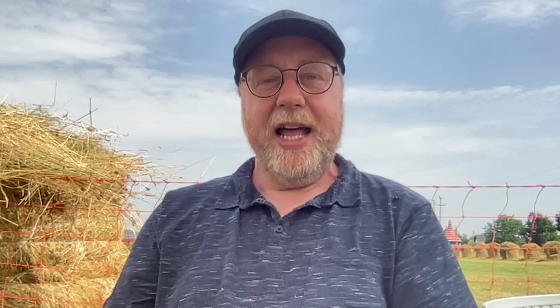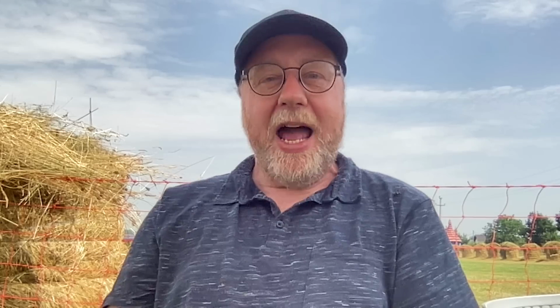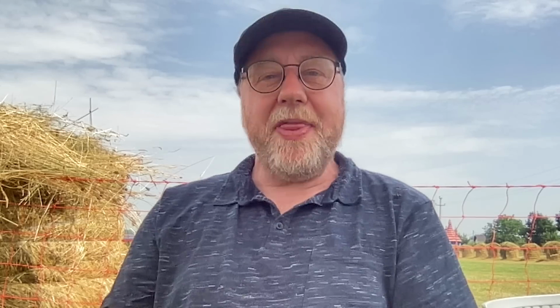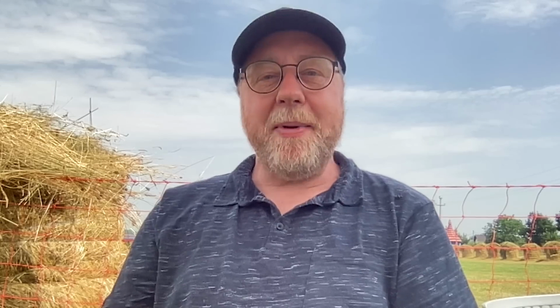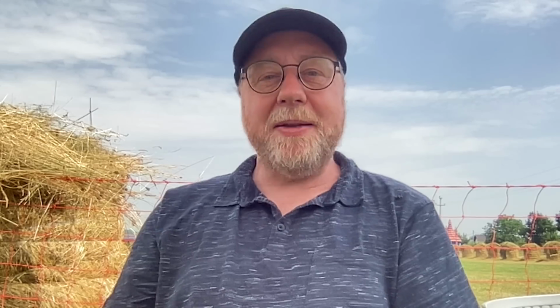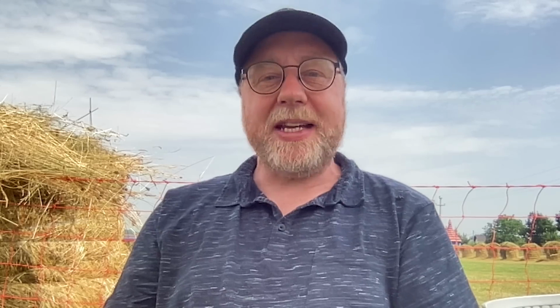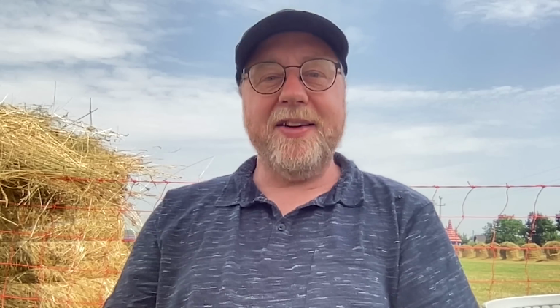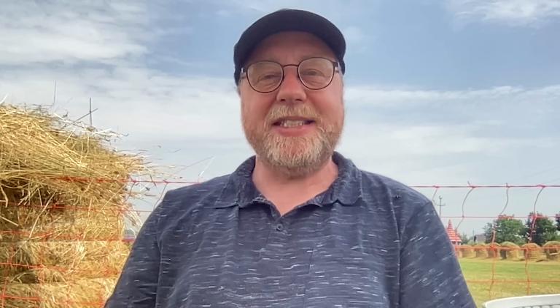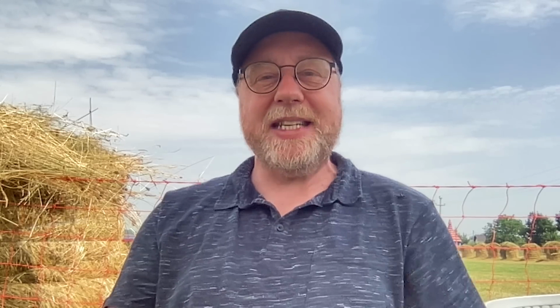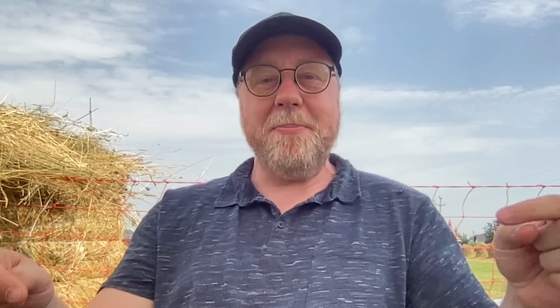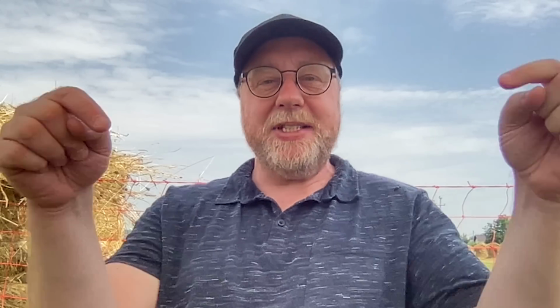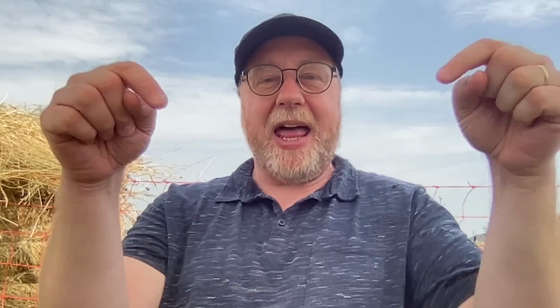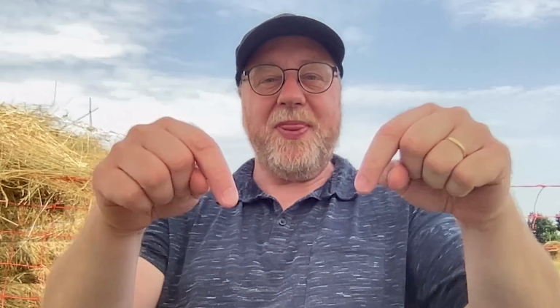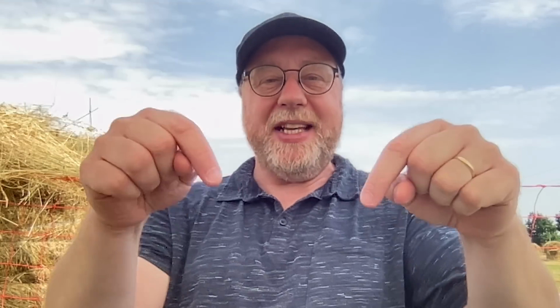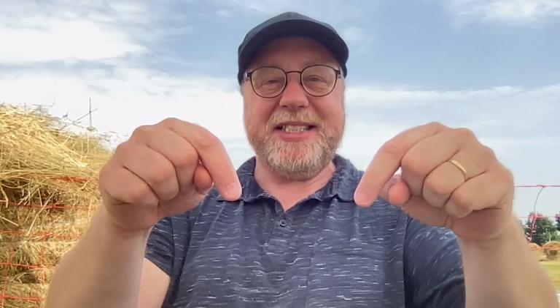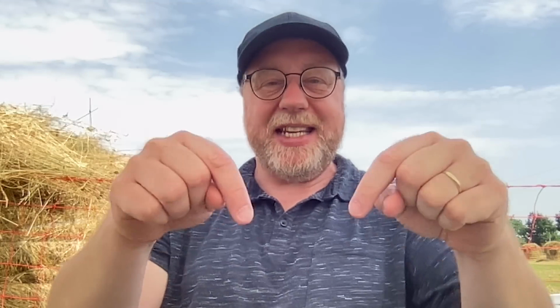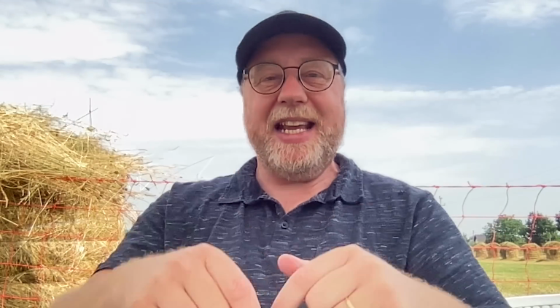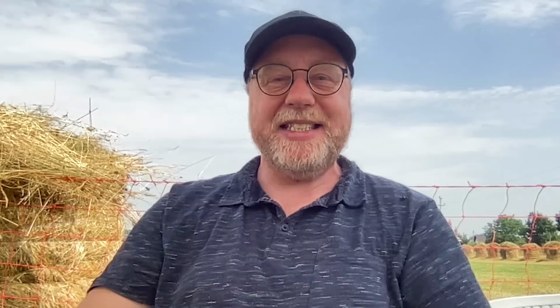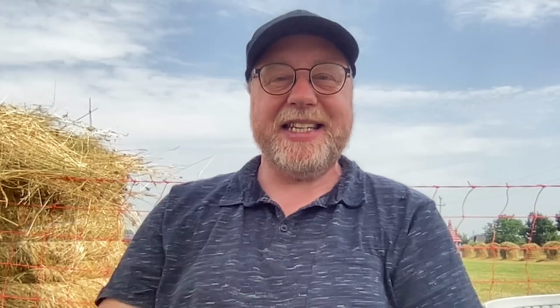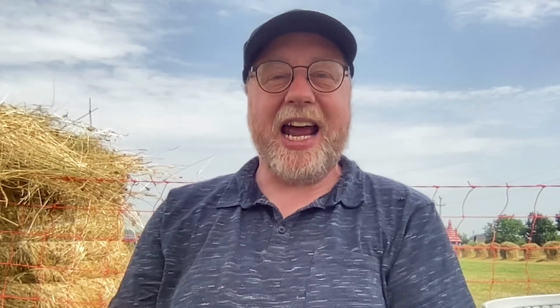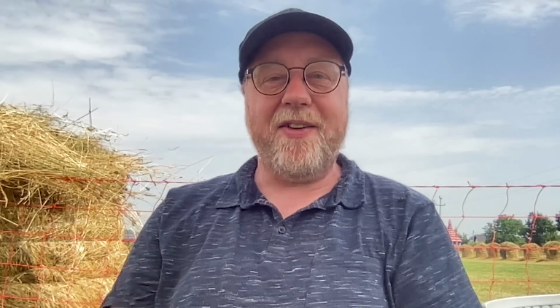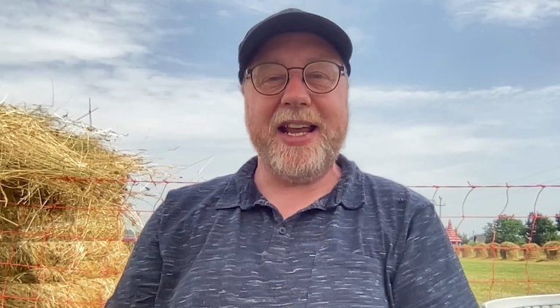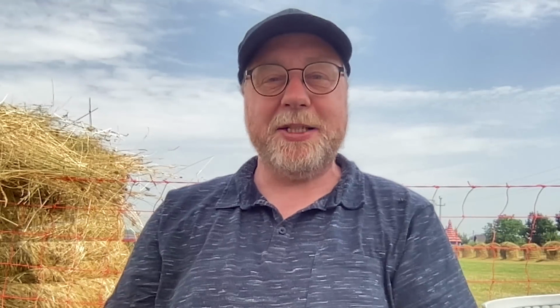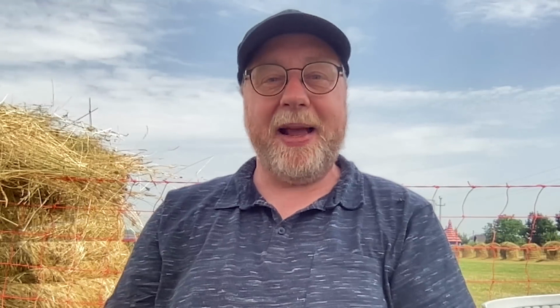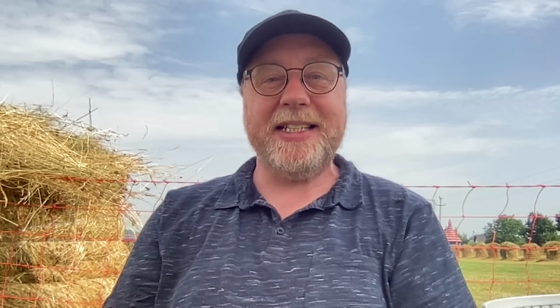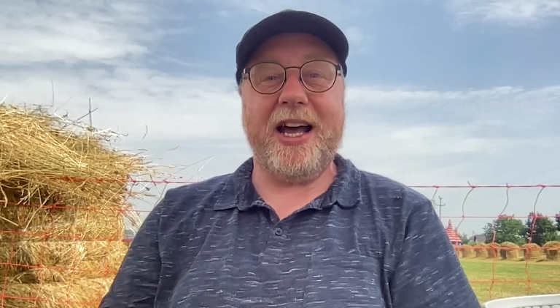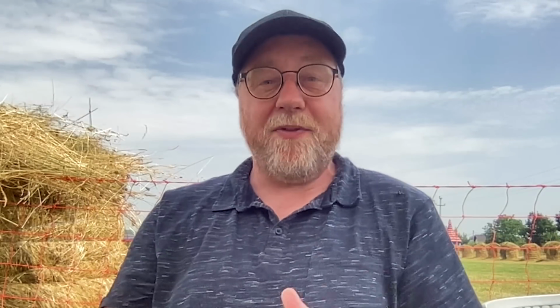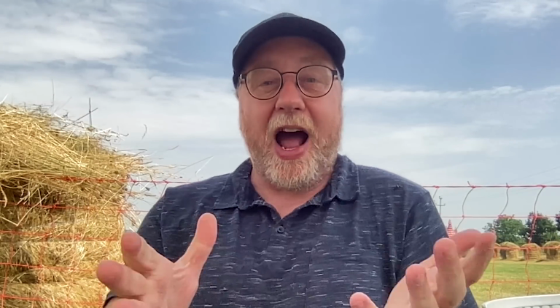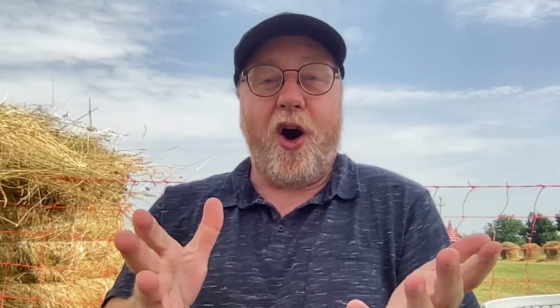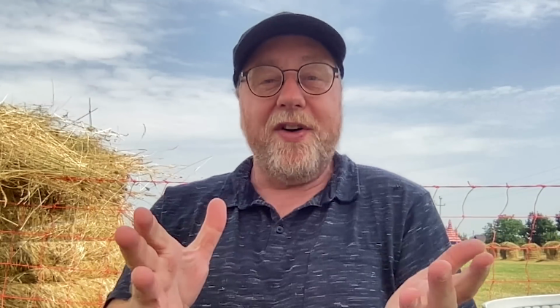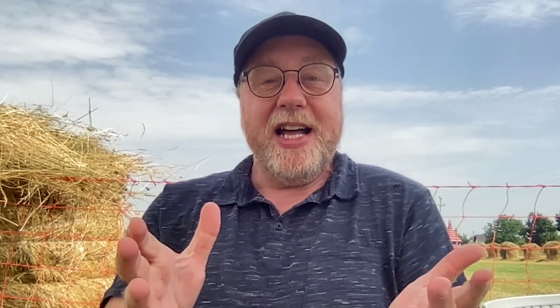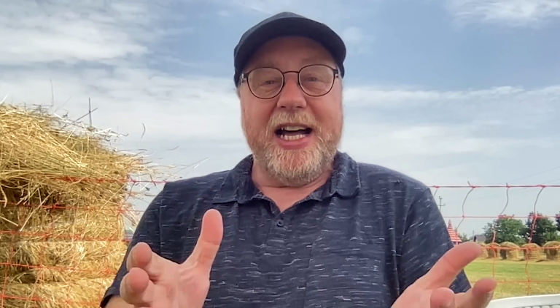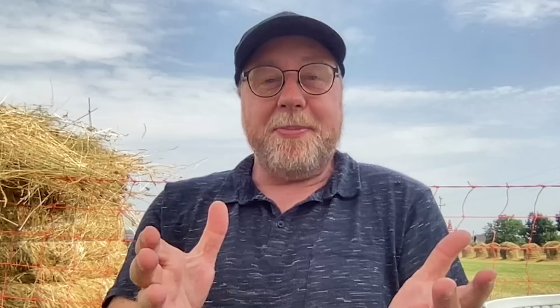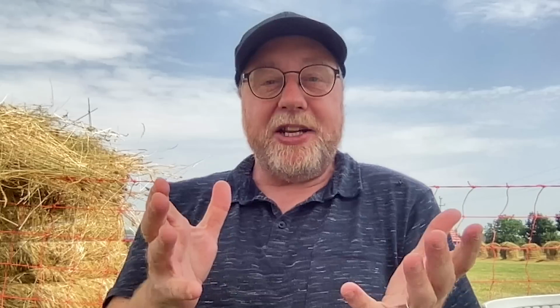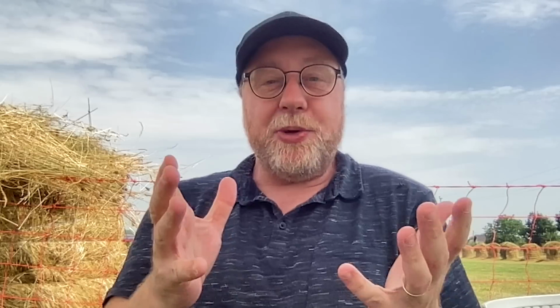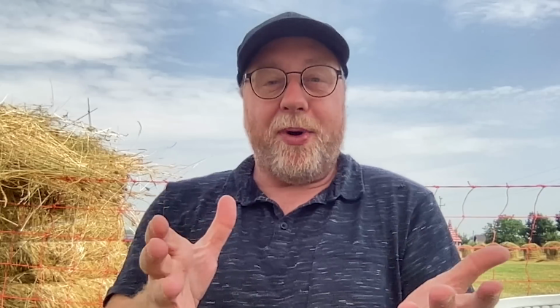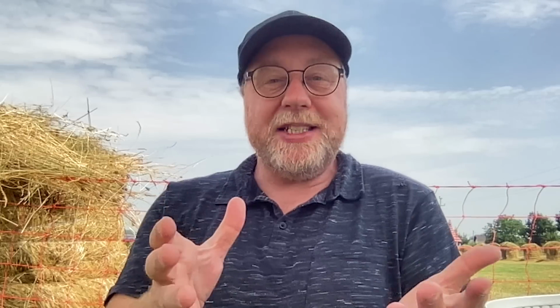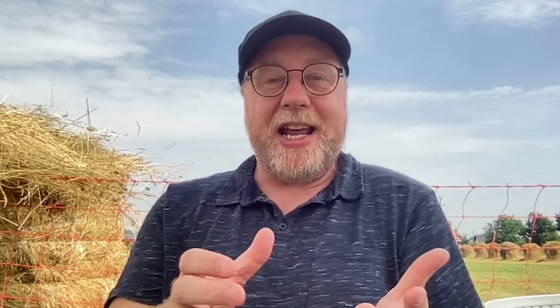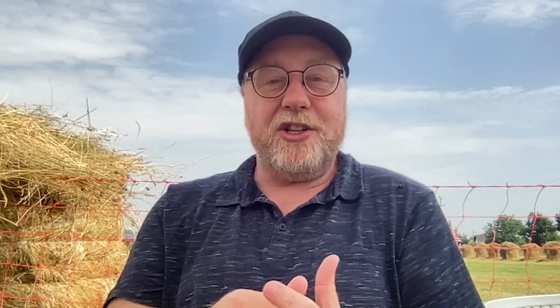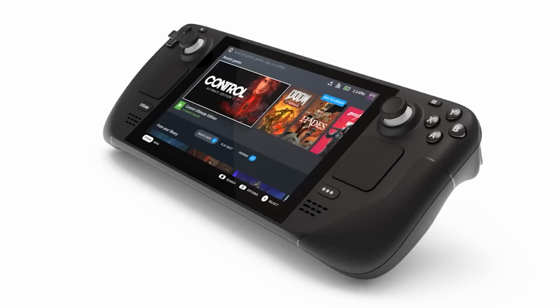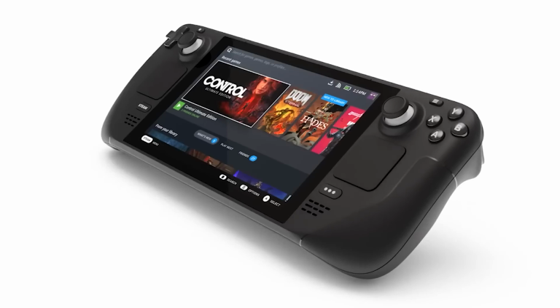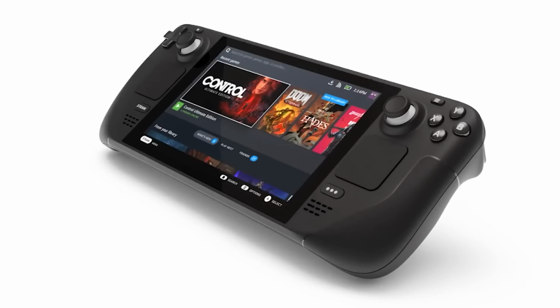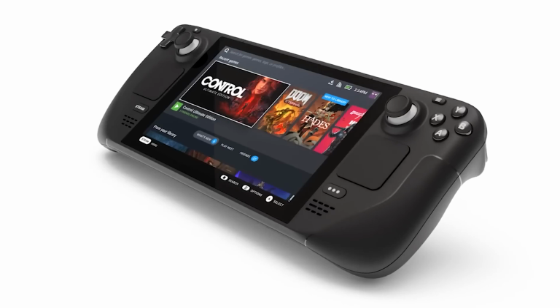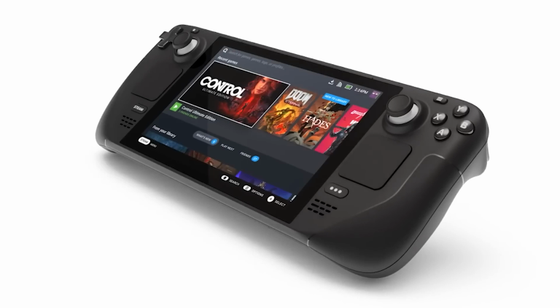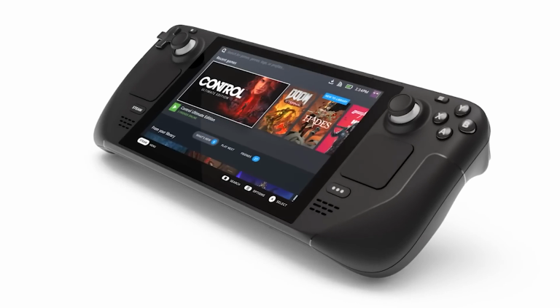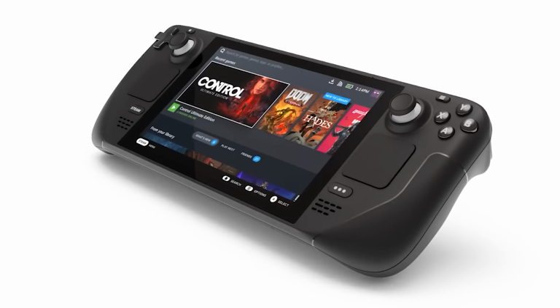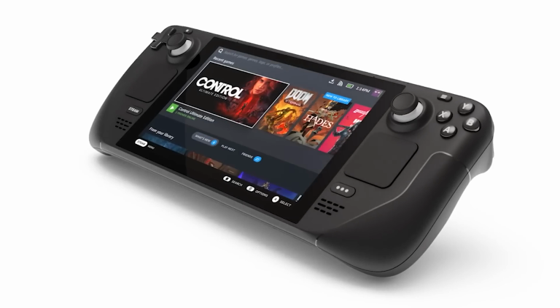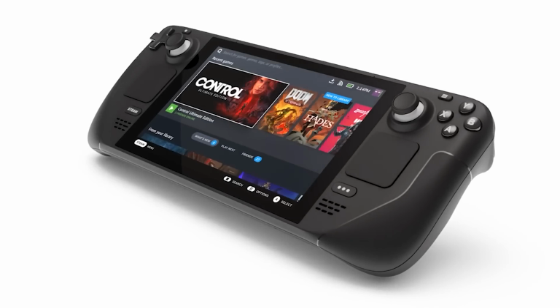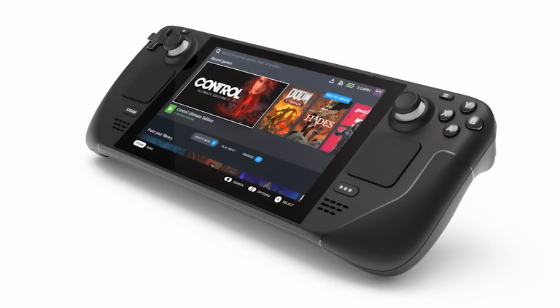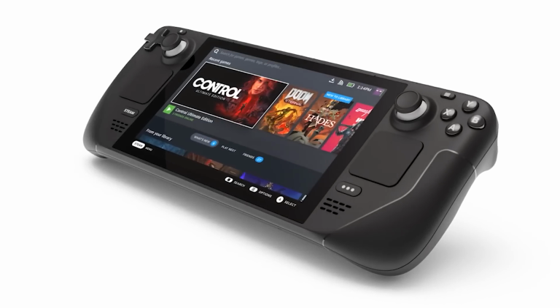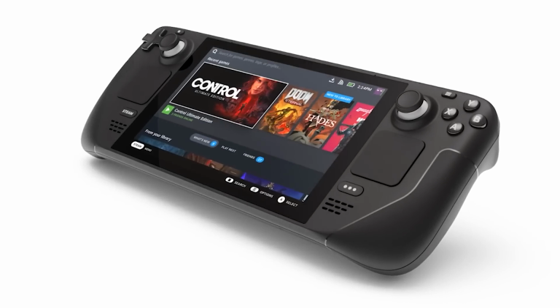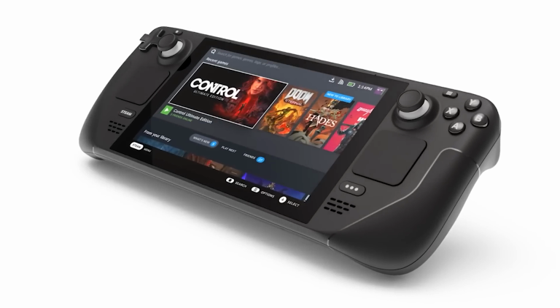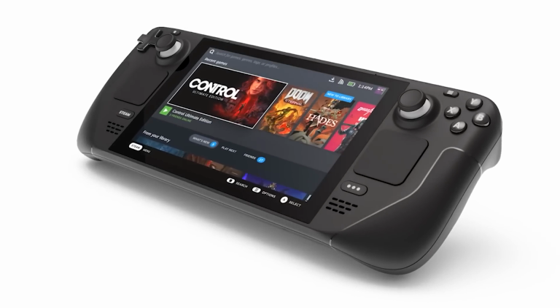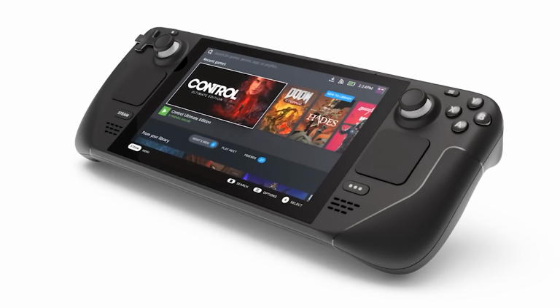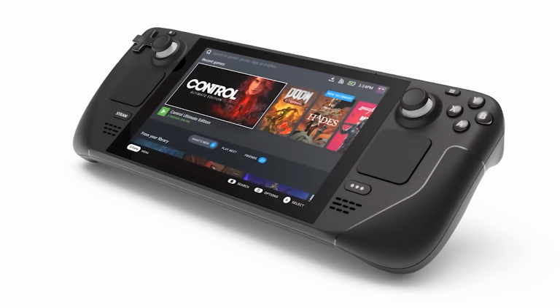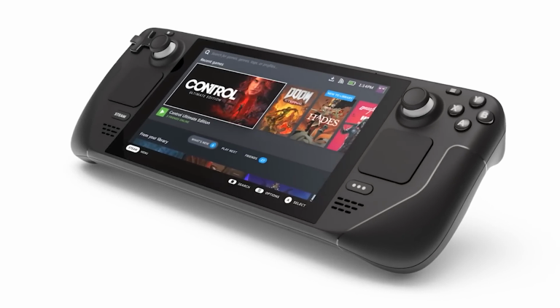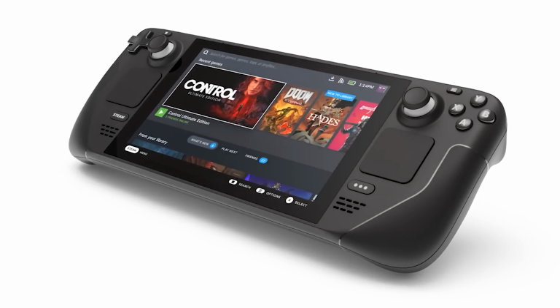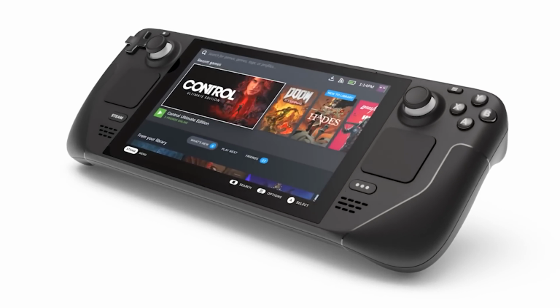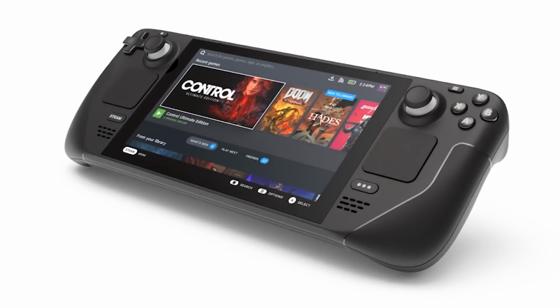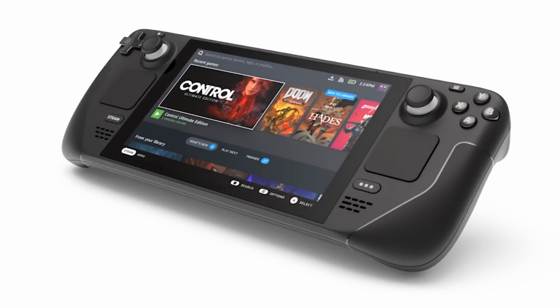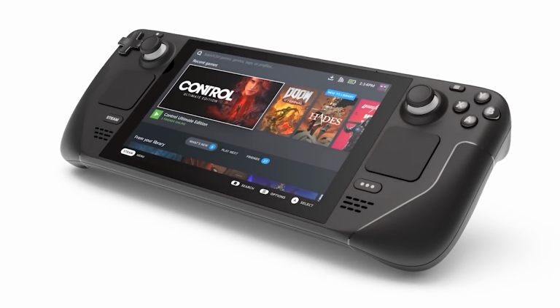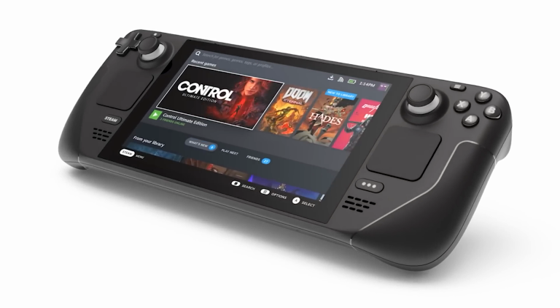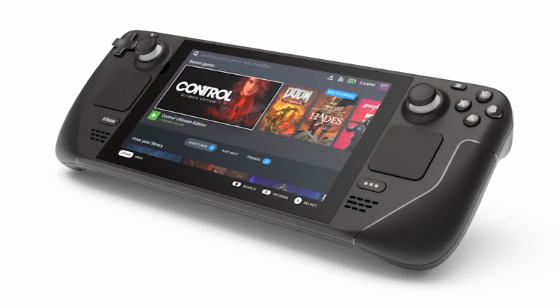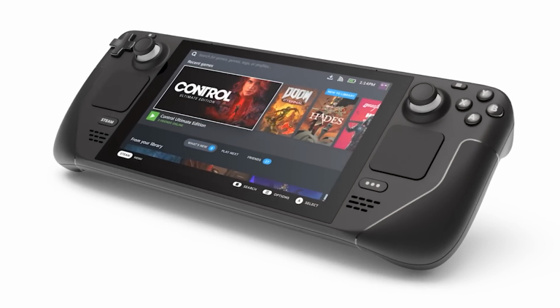Hey there, my name's Gary Sims and this is Gary Explains. Valve has made a surprise announcement and announced a new portable gaming device called the Steam Deck.